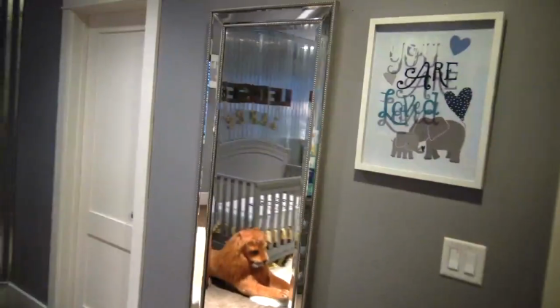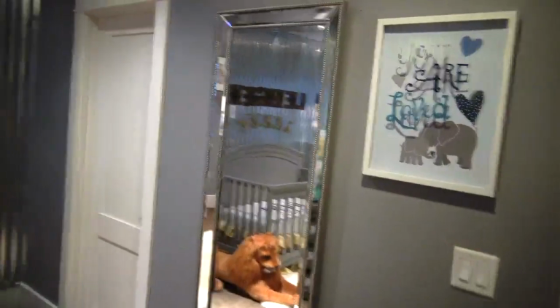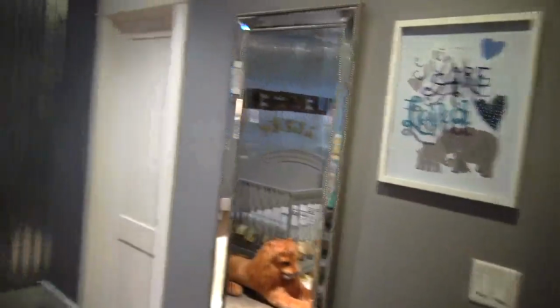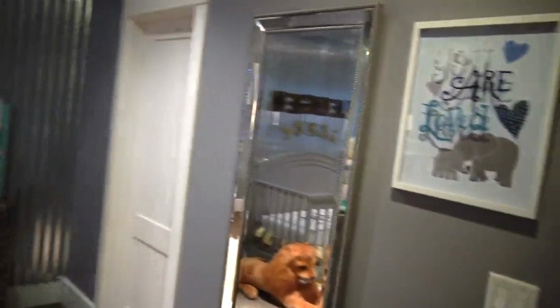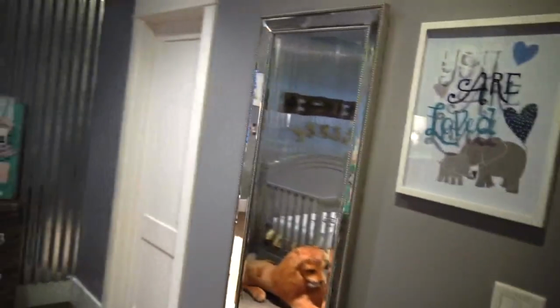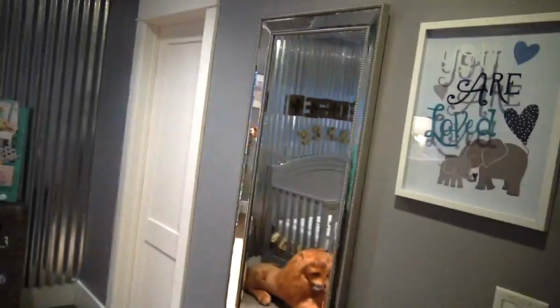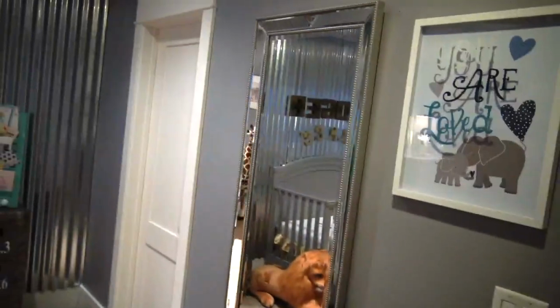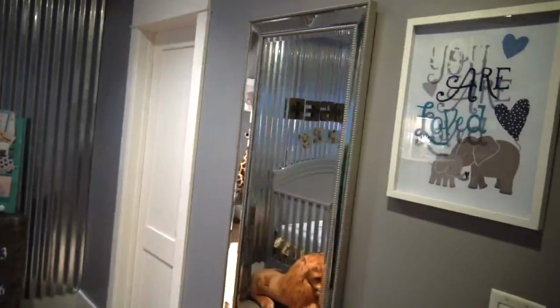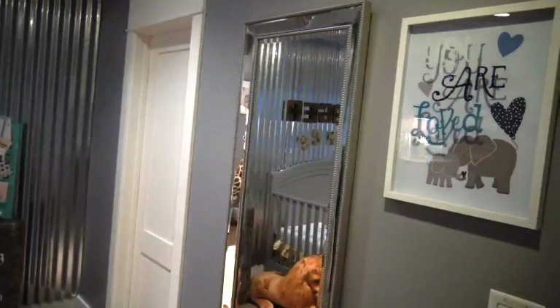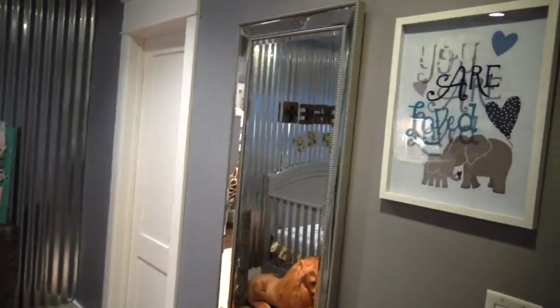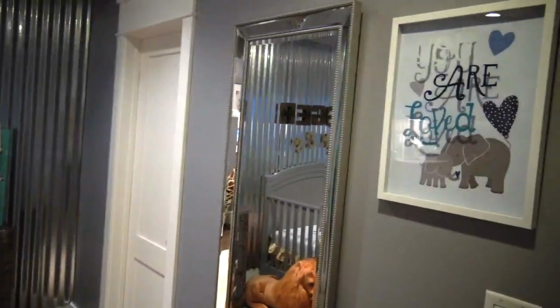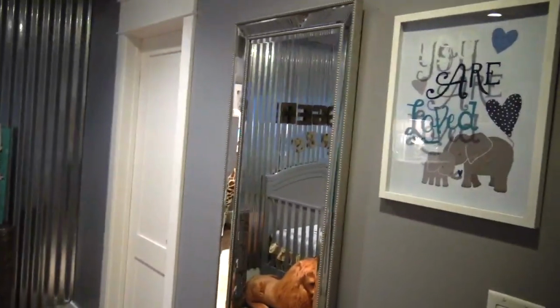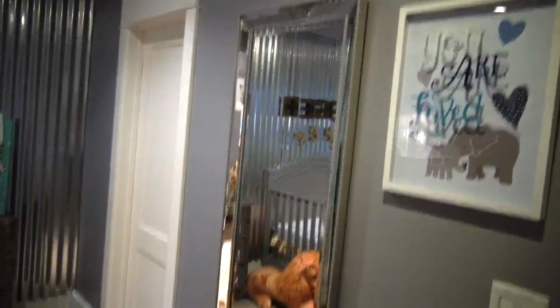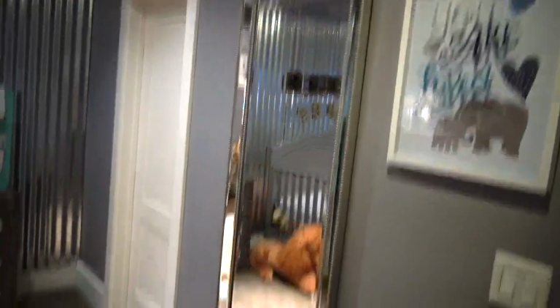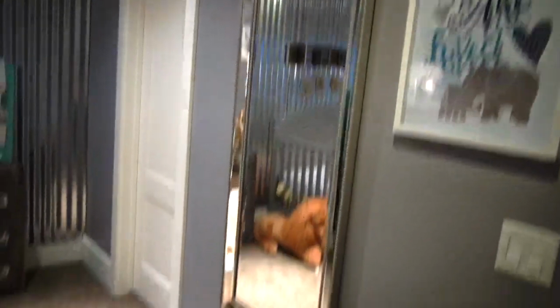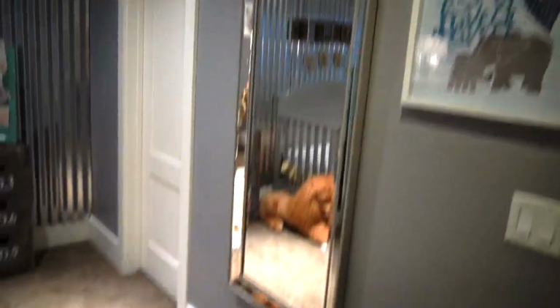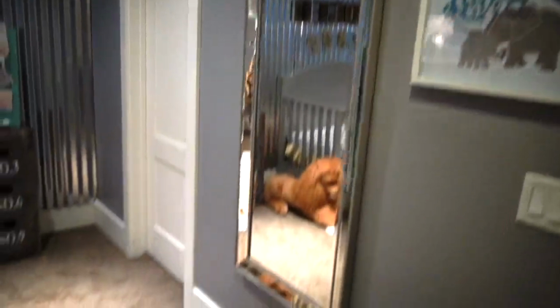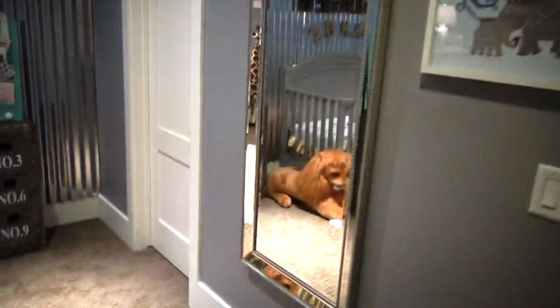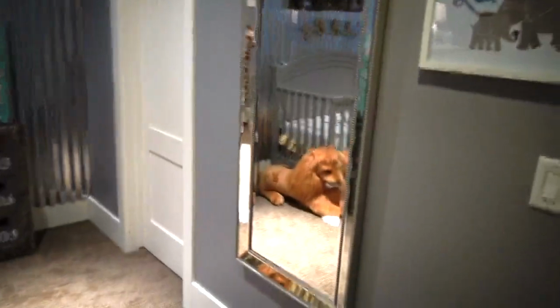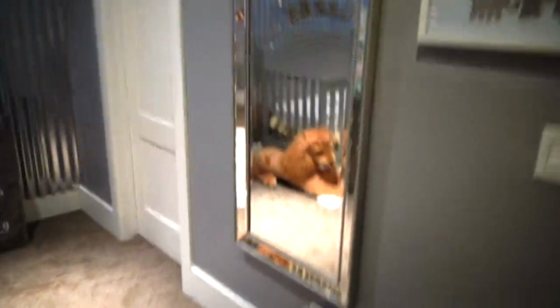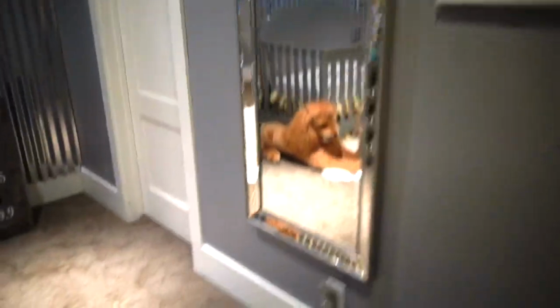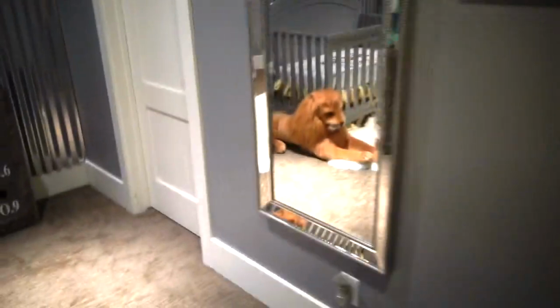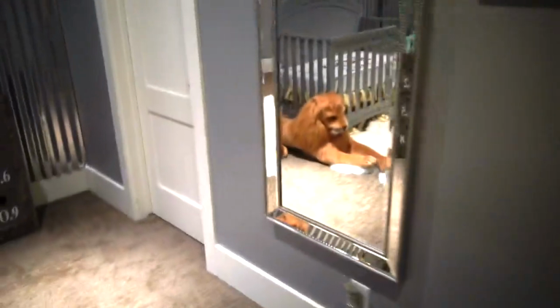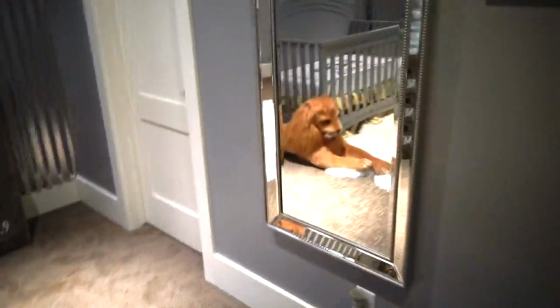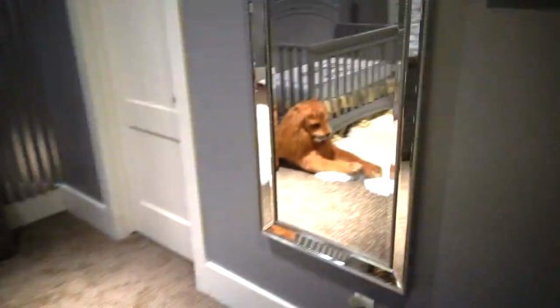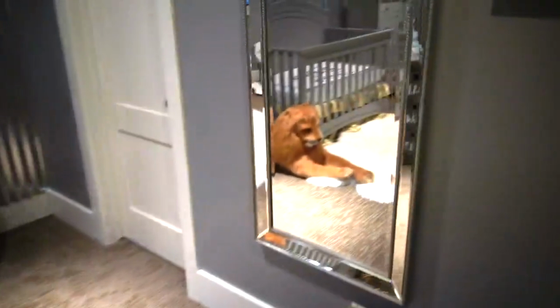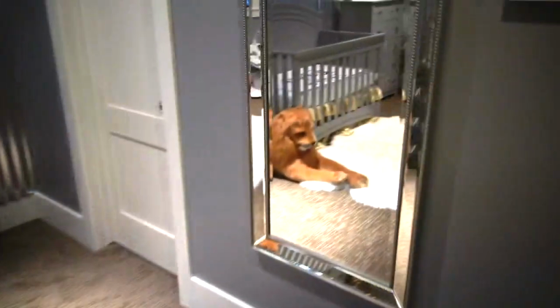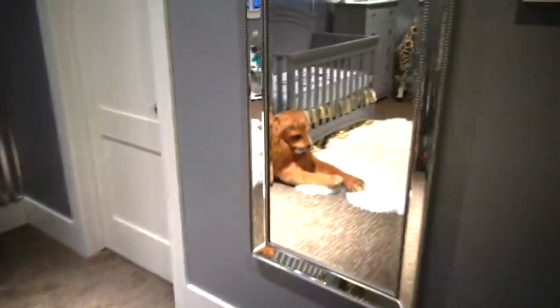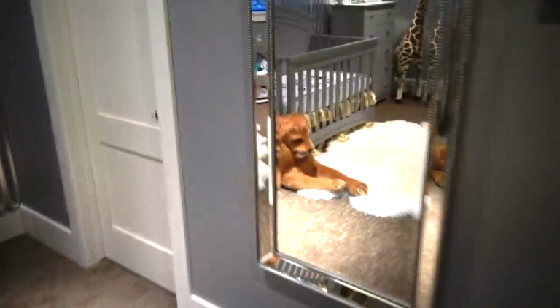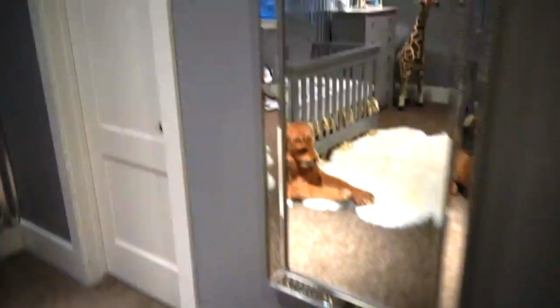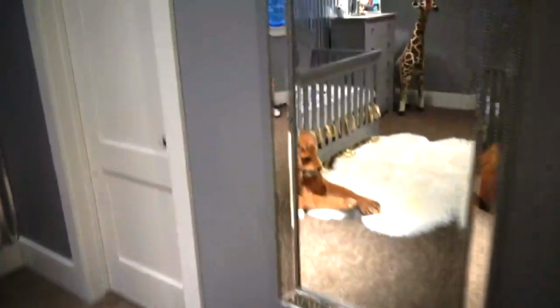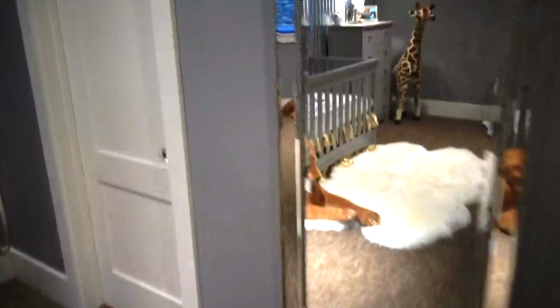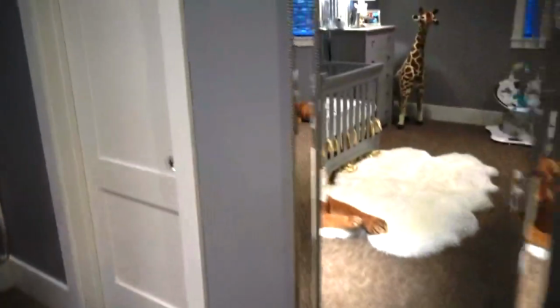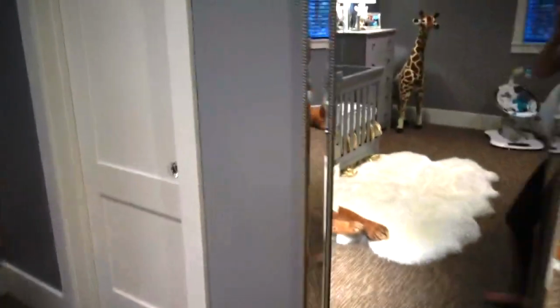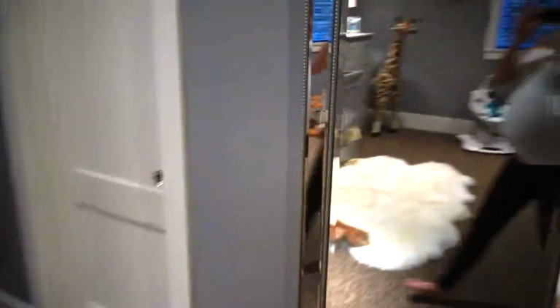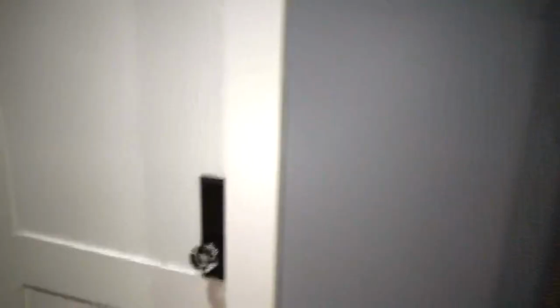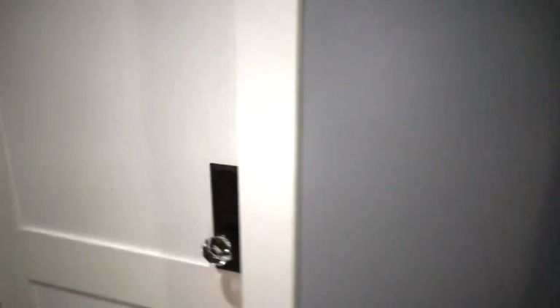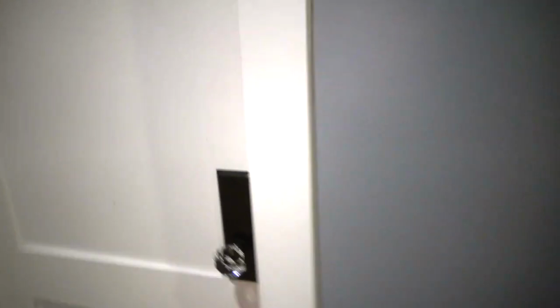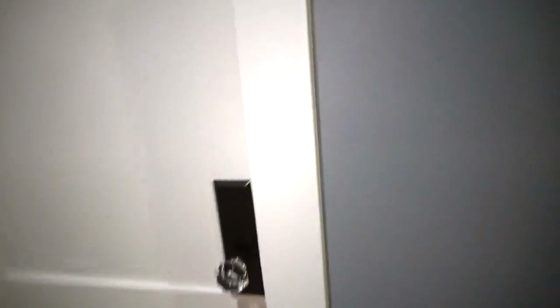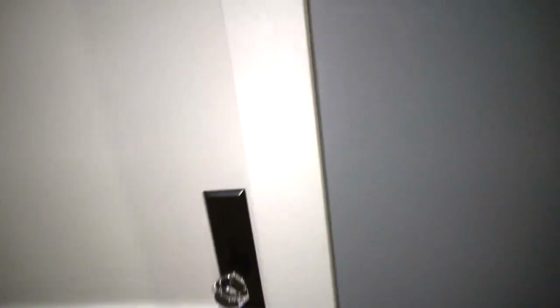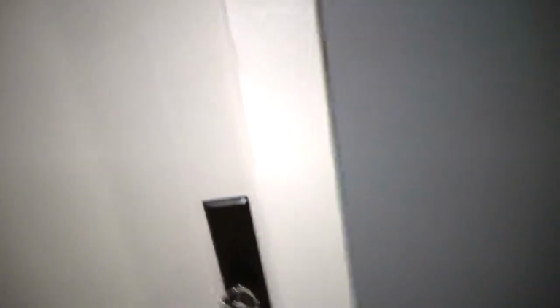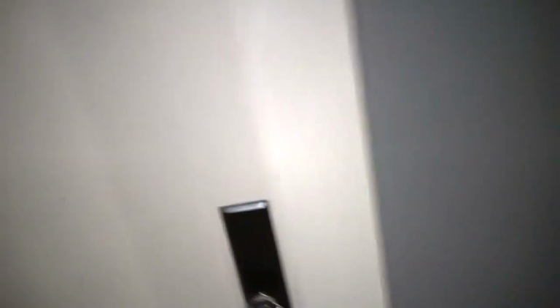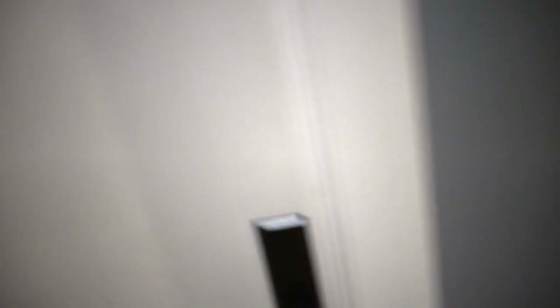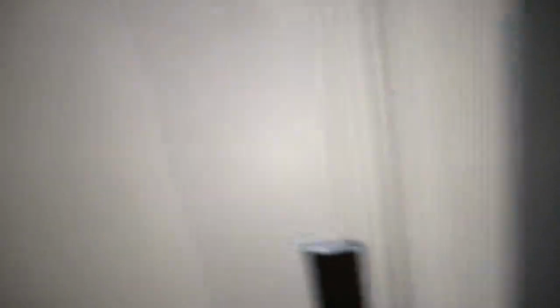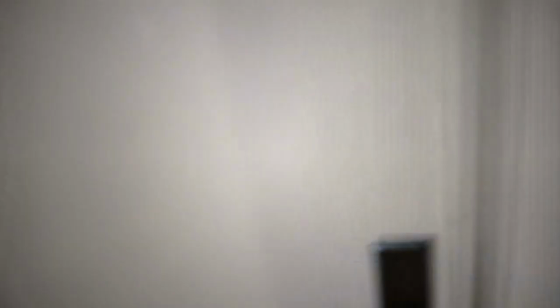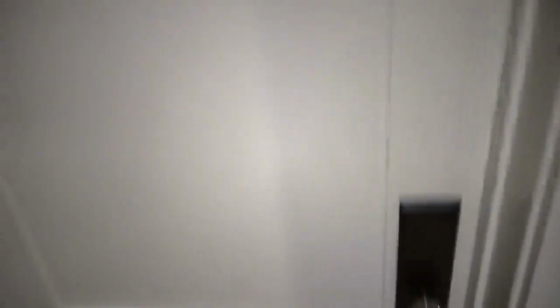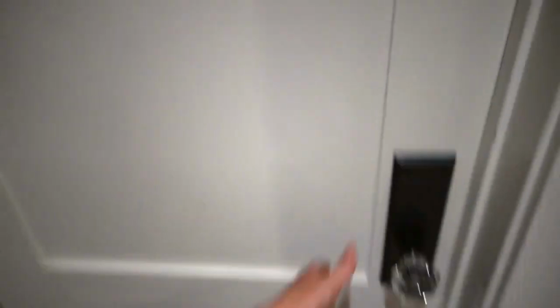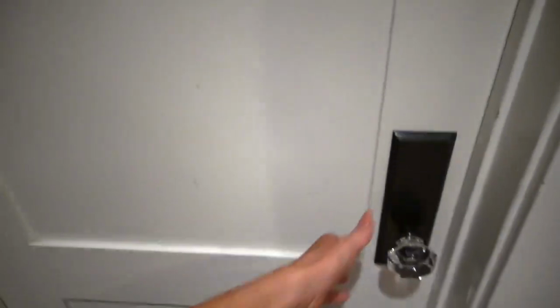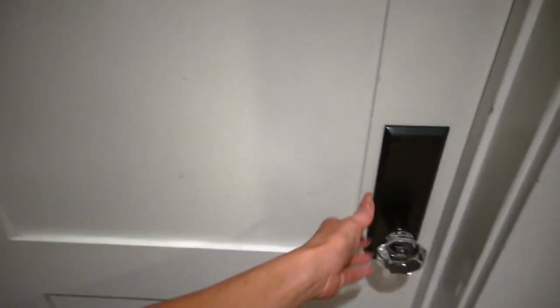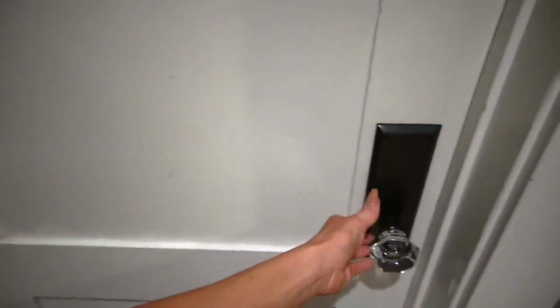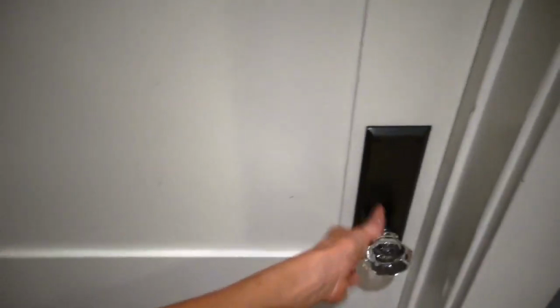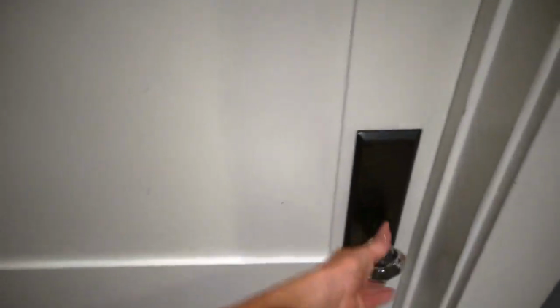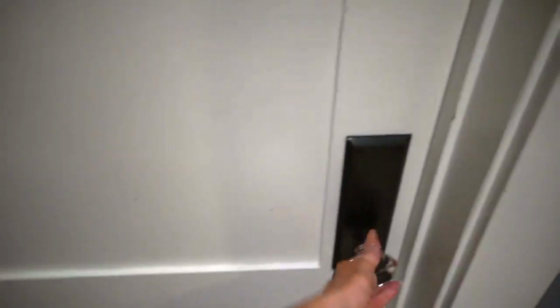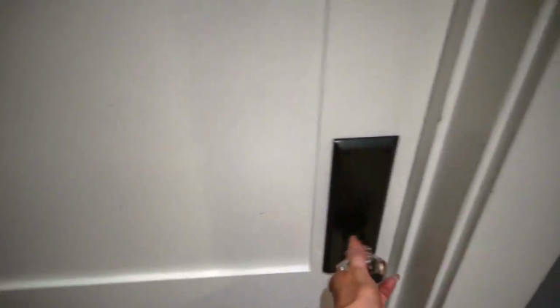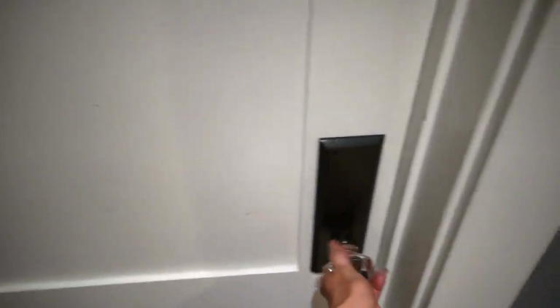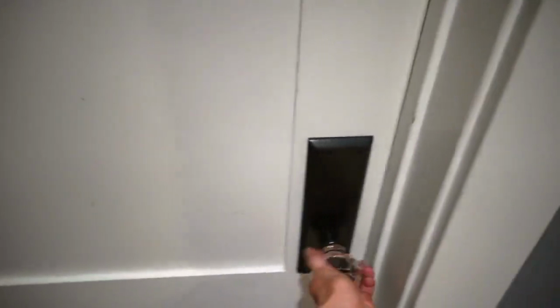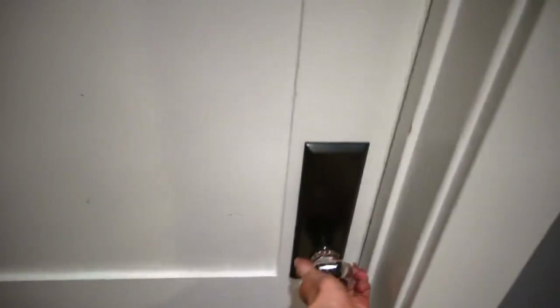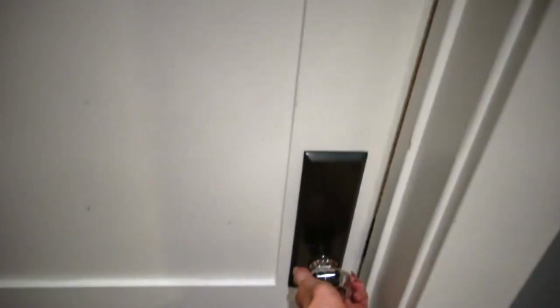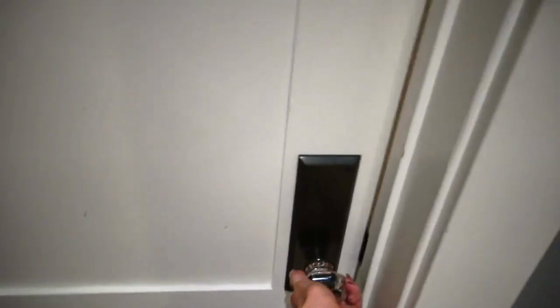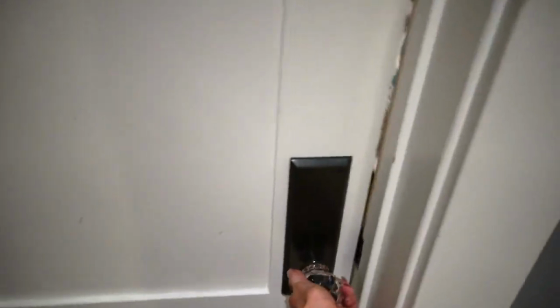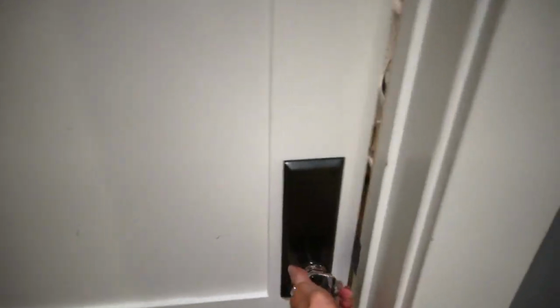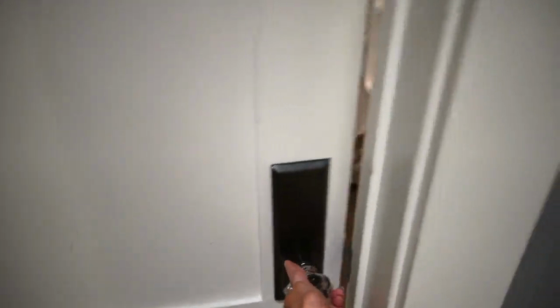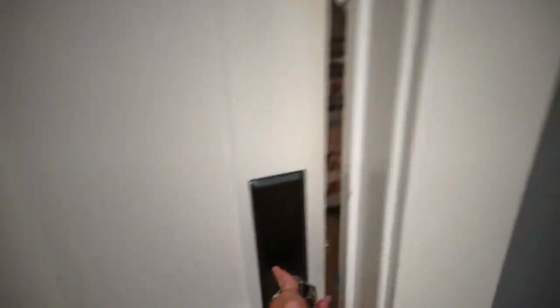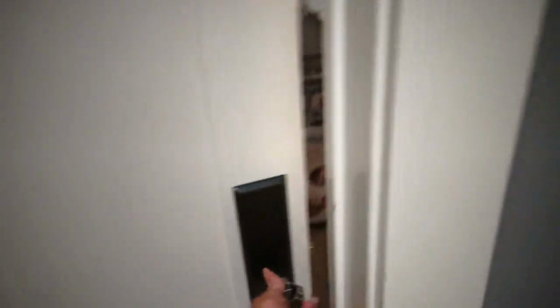This is a mirror from TJ Maxx. It's so perfect, I love it. Let's go into the closet.